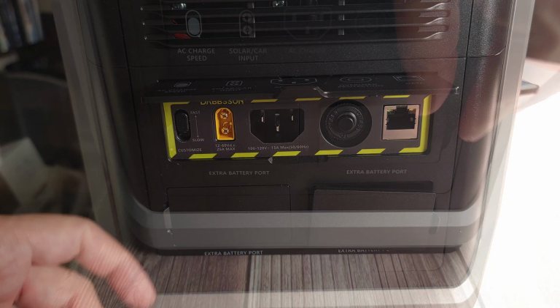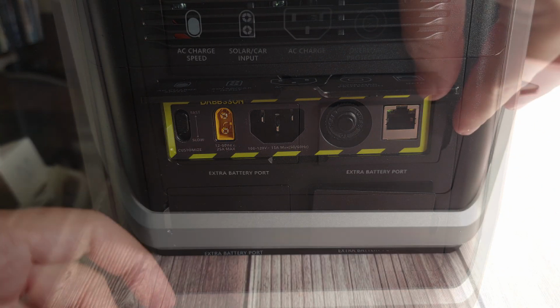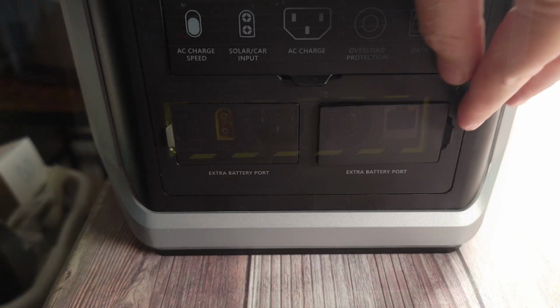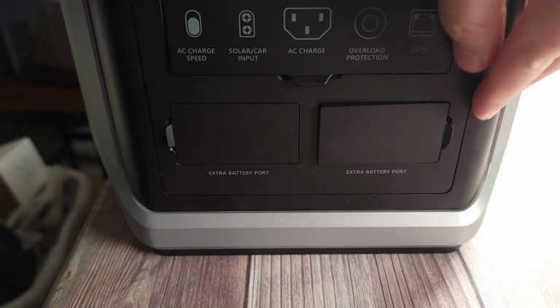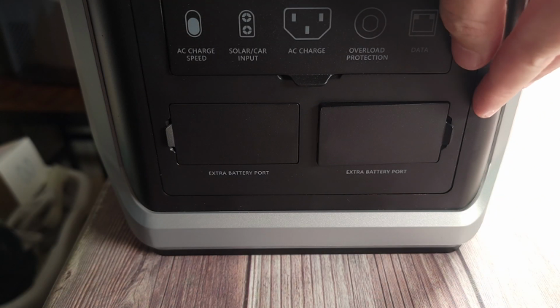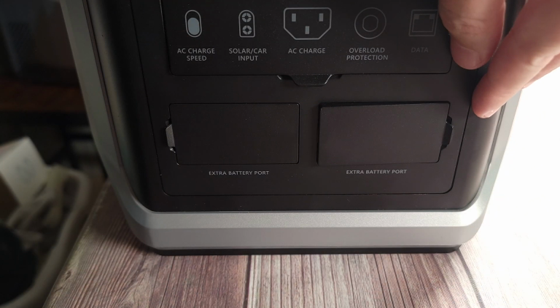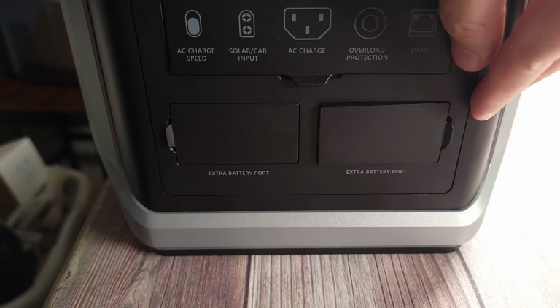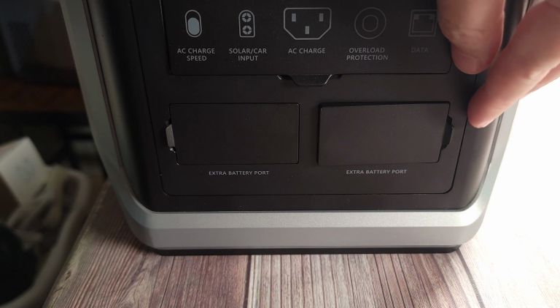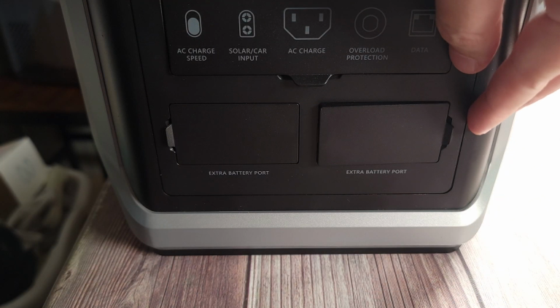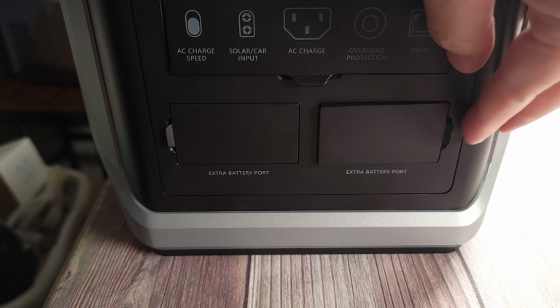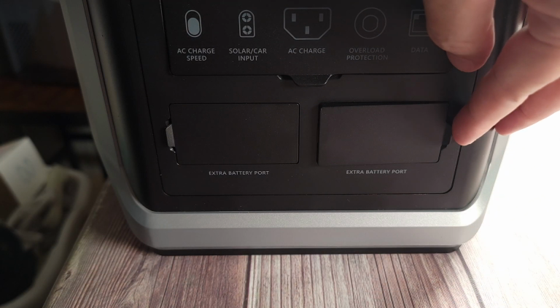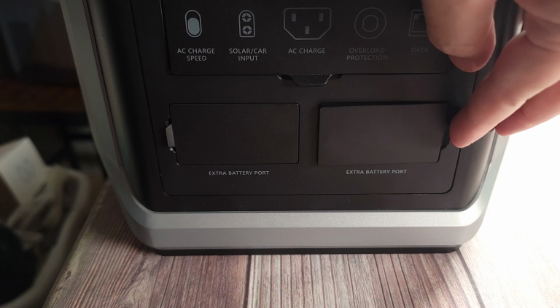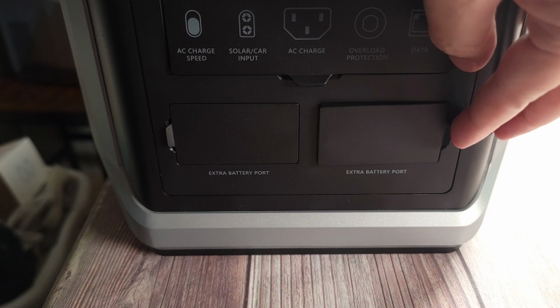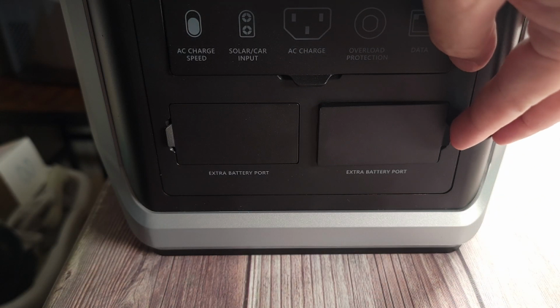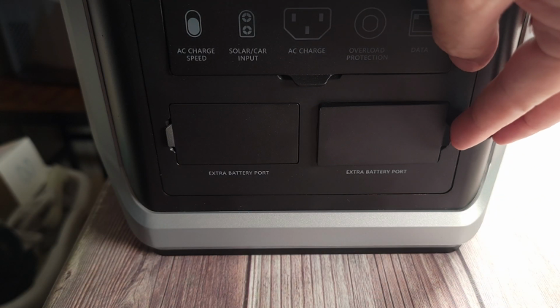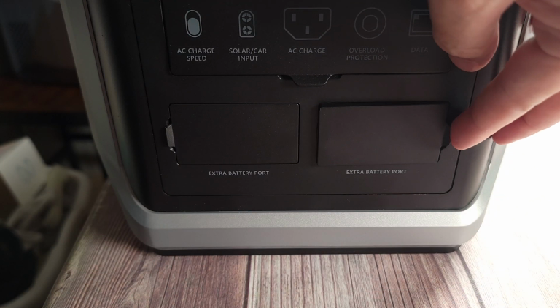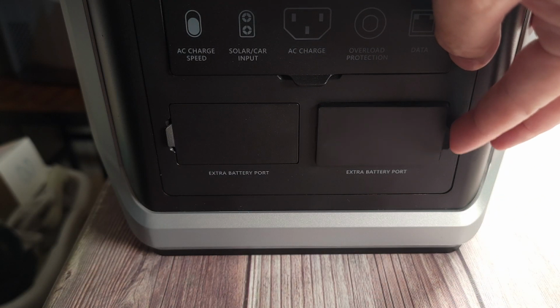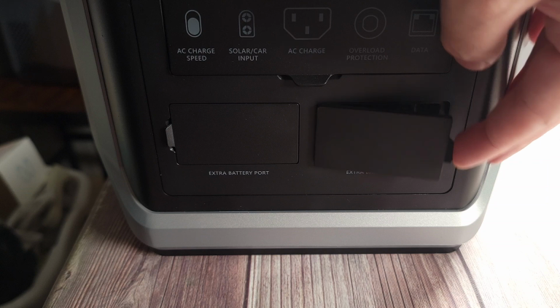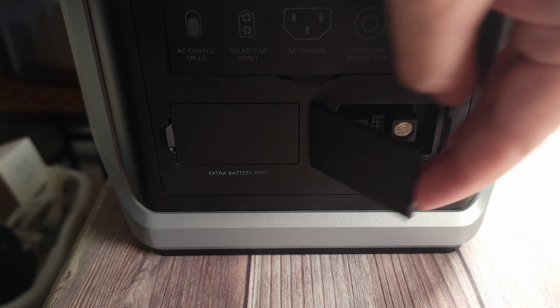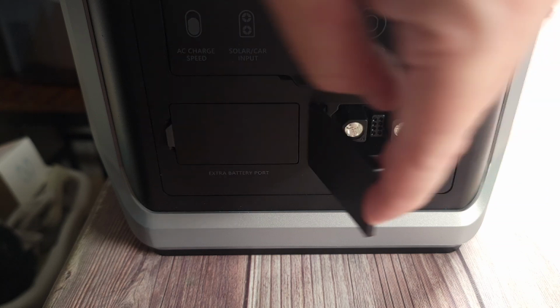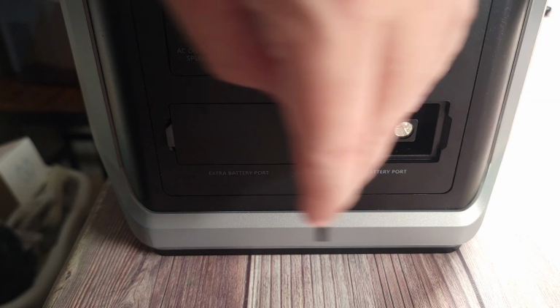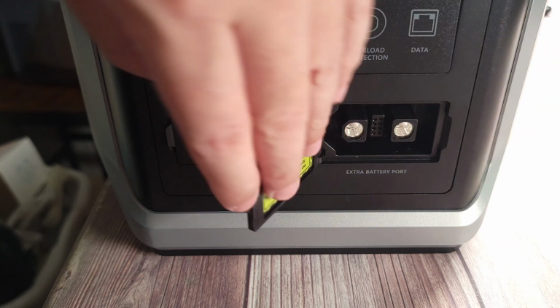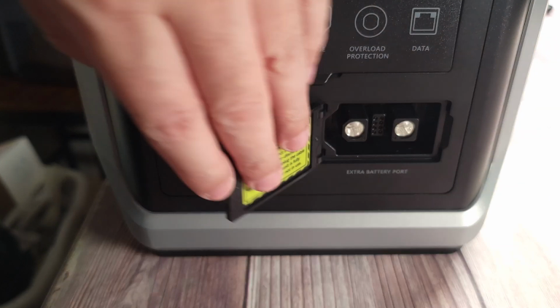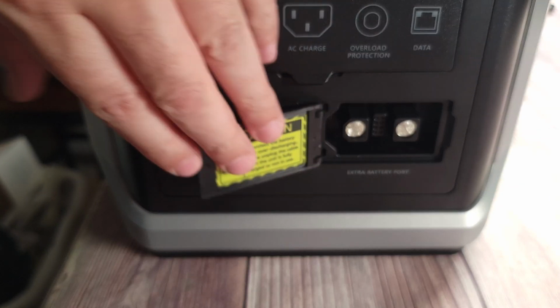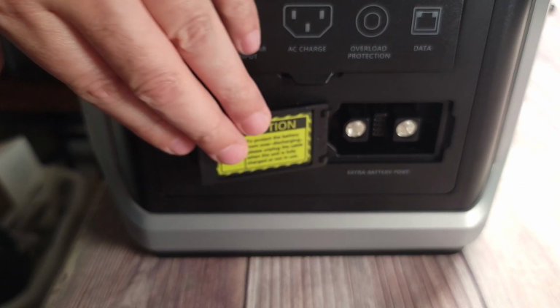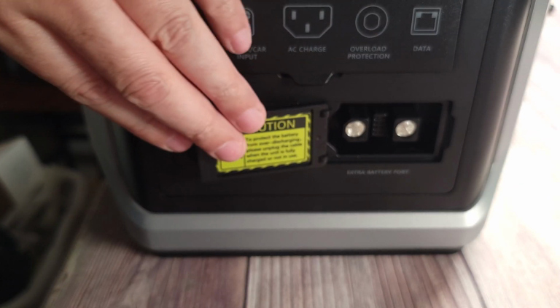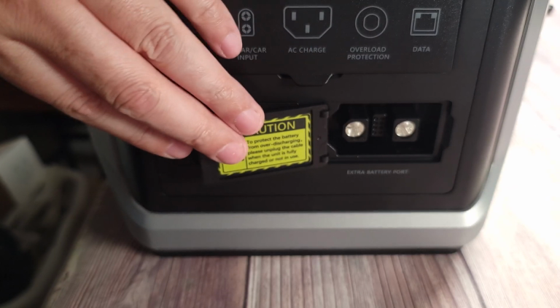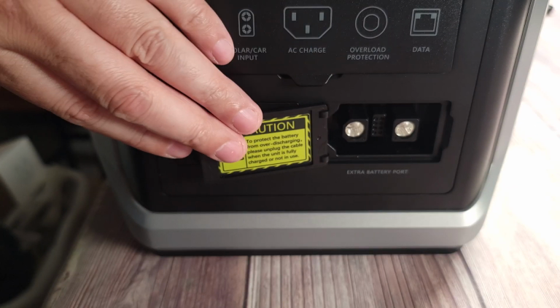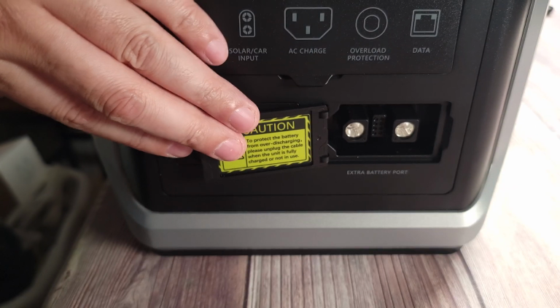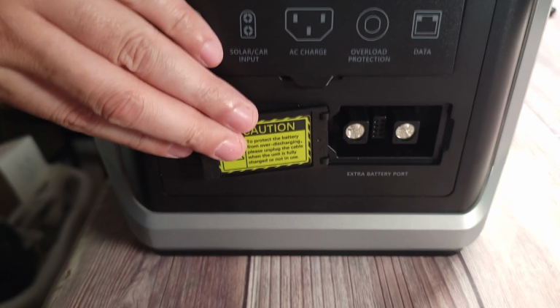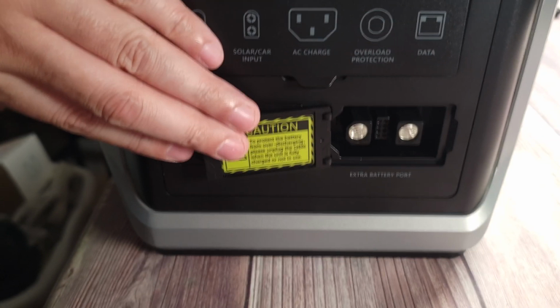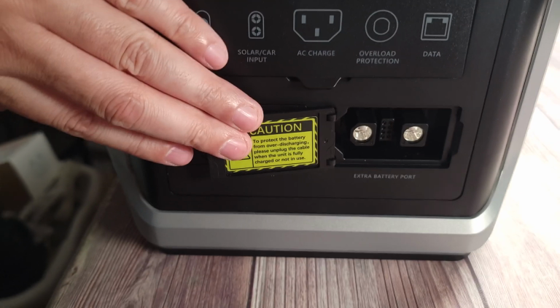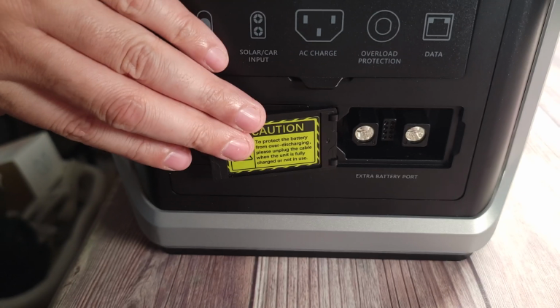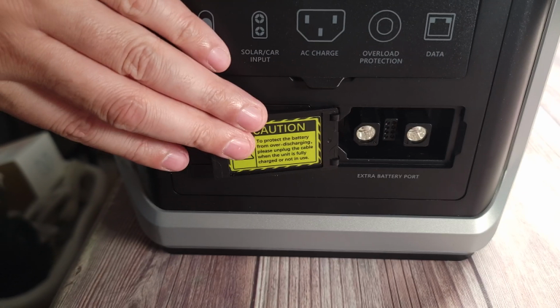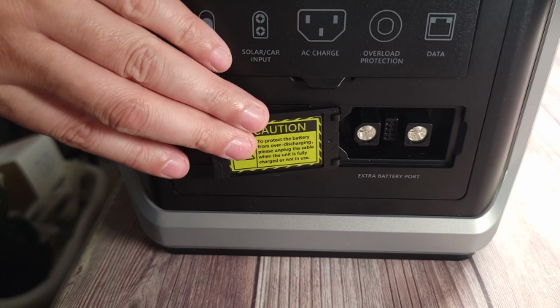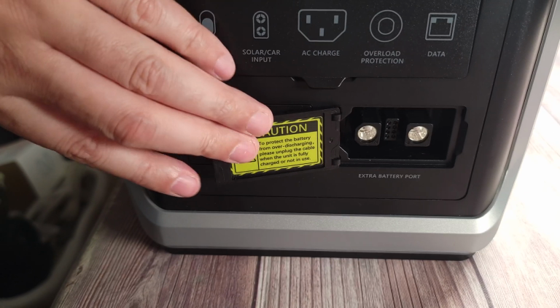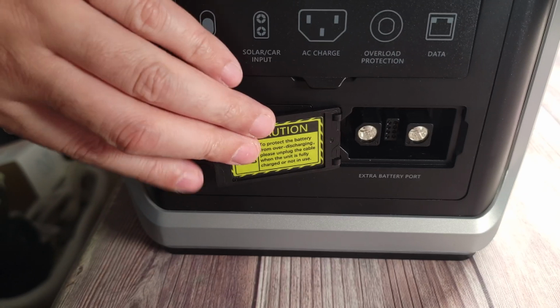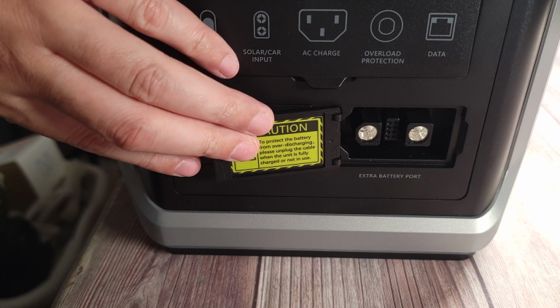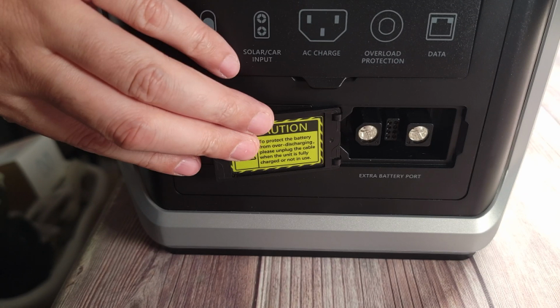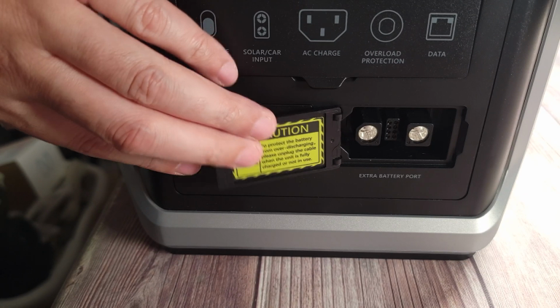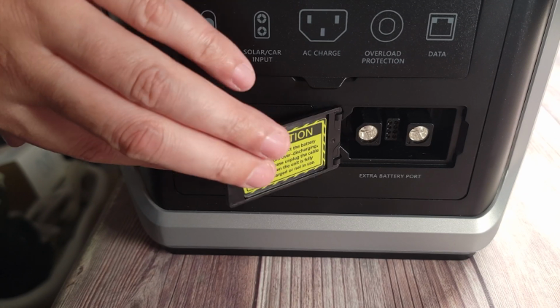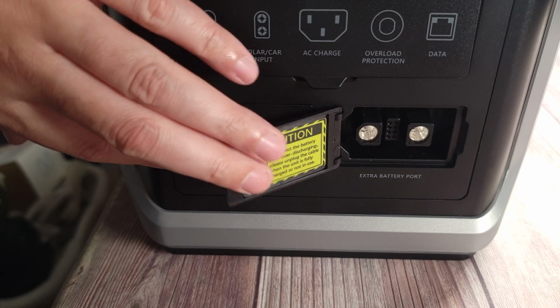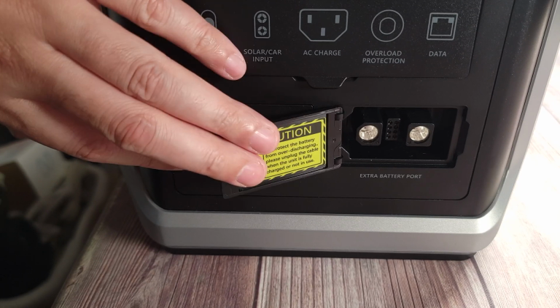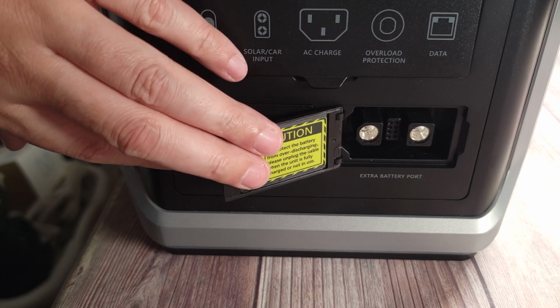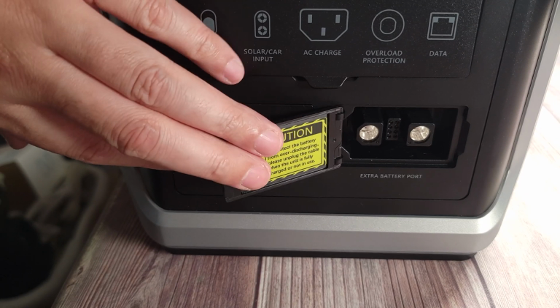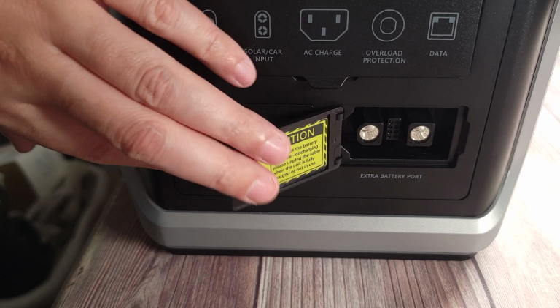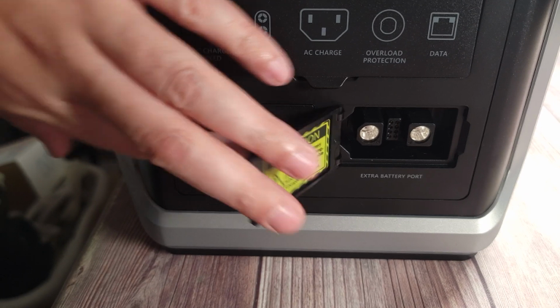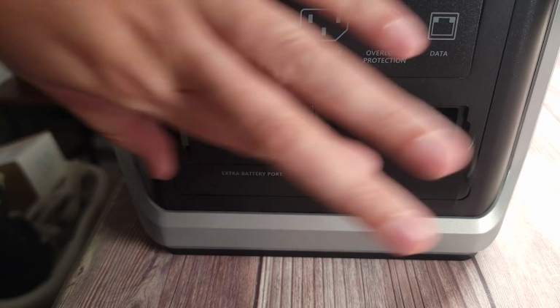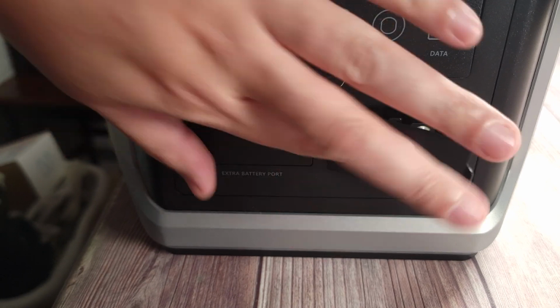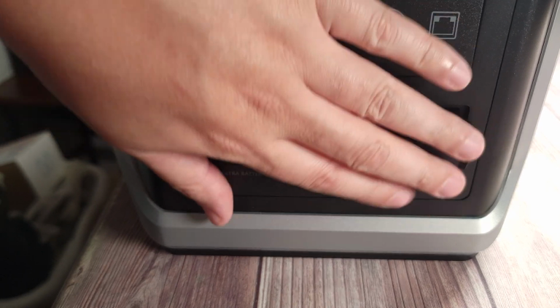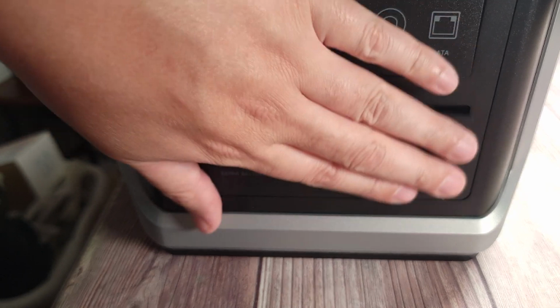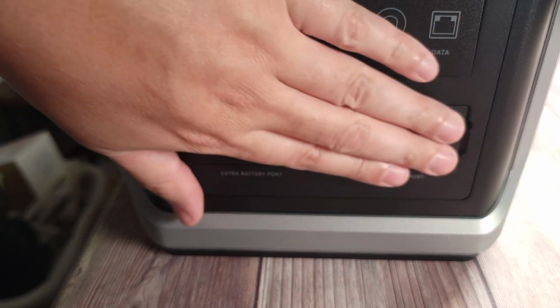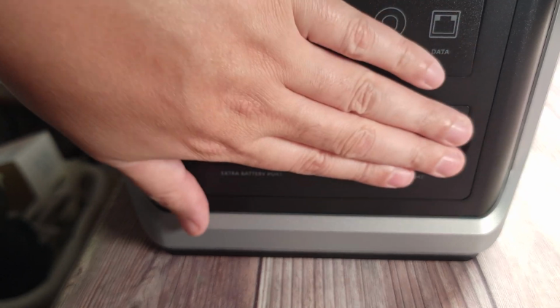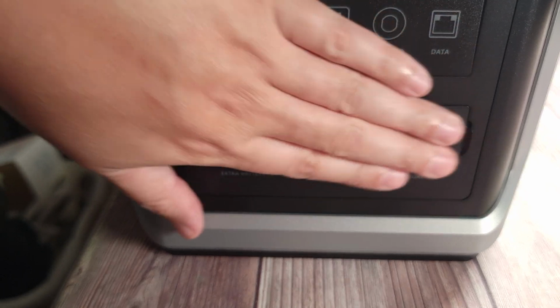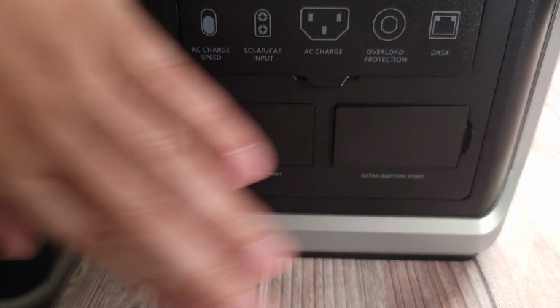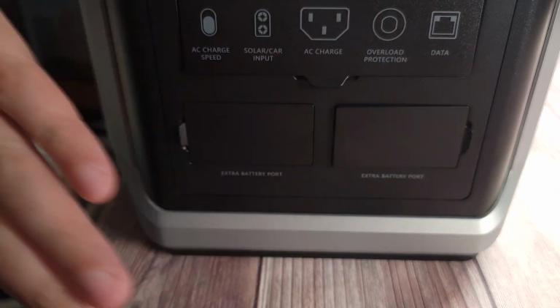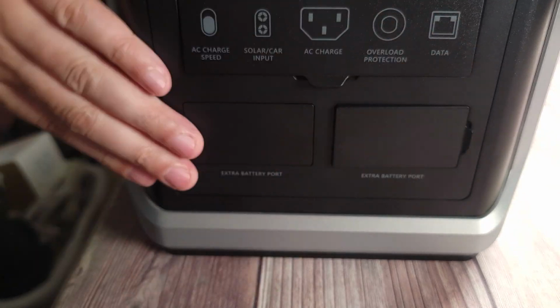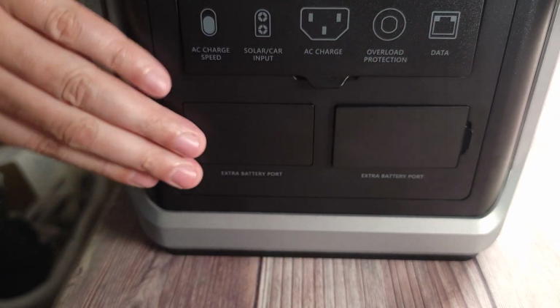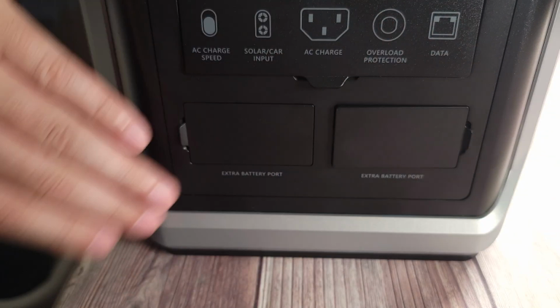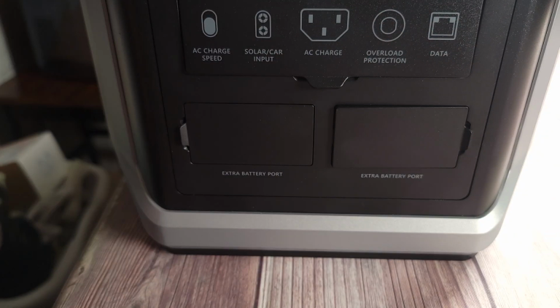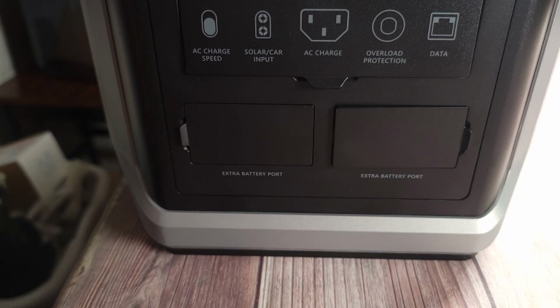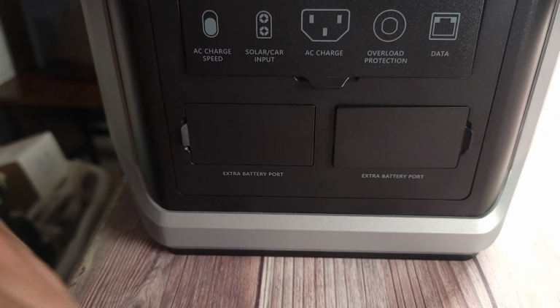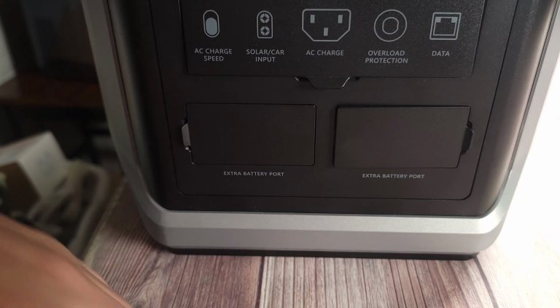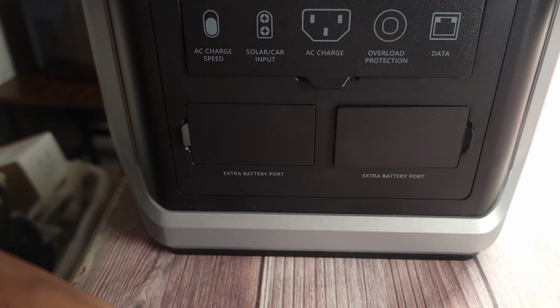Right down here, you have two extra battery ports, as you can hook up a total of two expansion batteries to this power station.